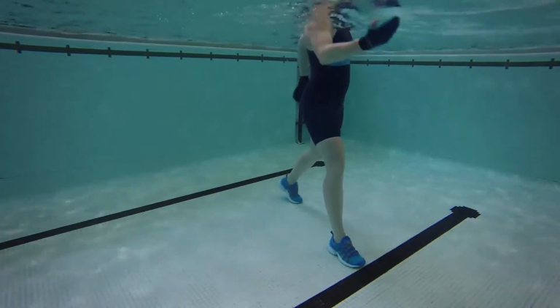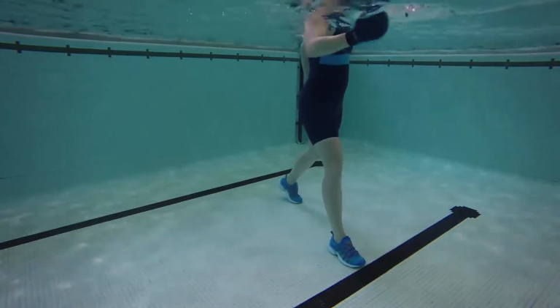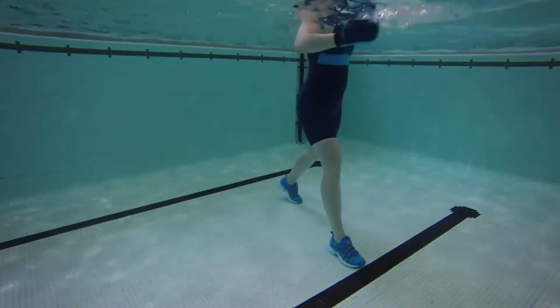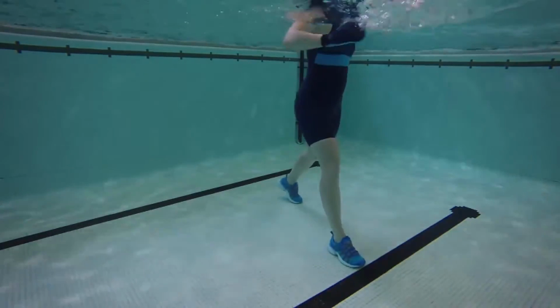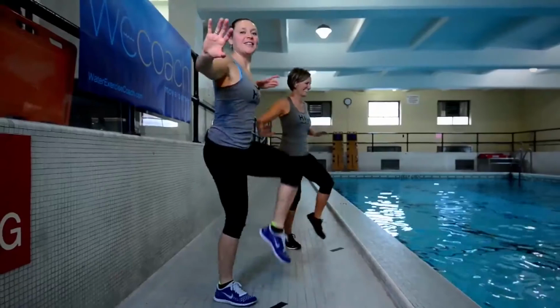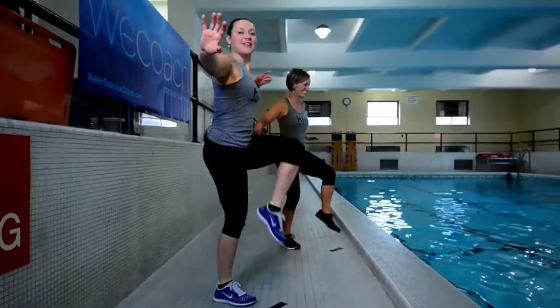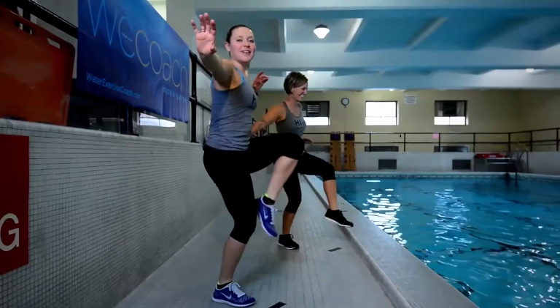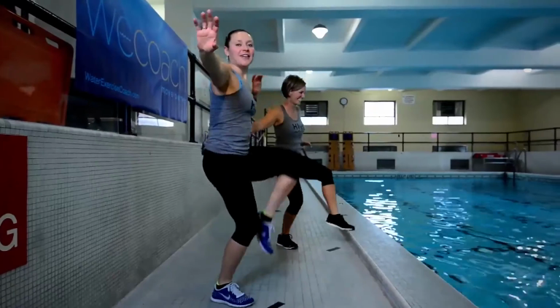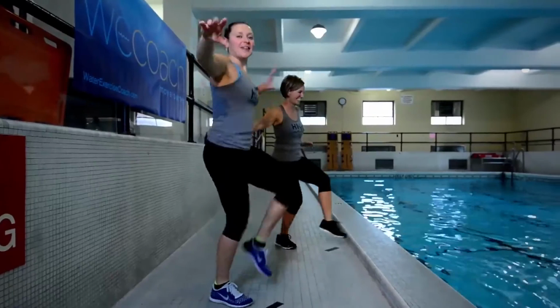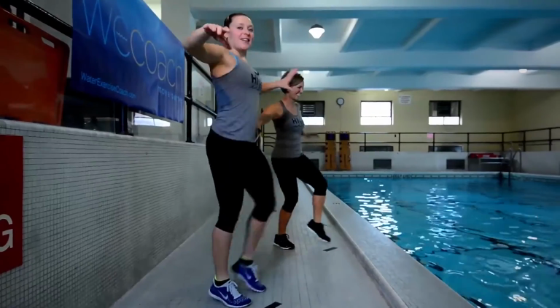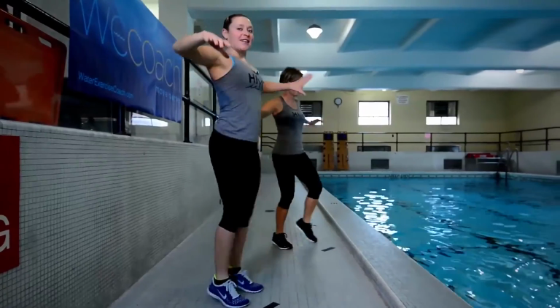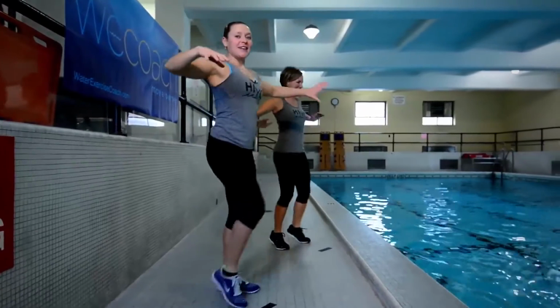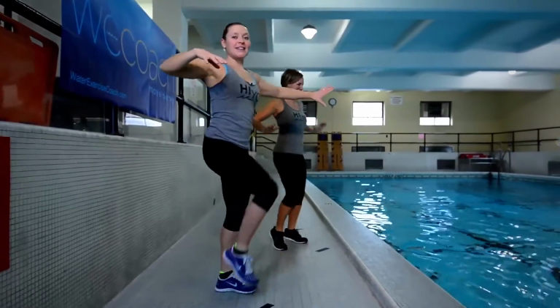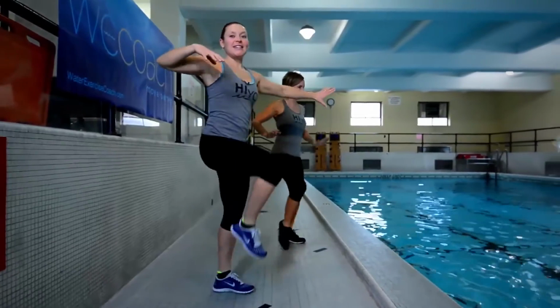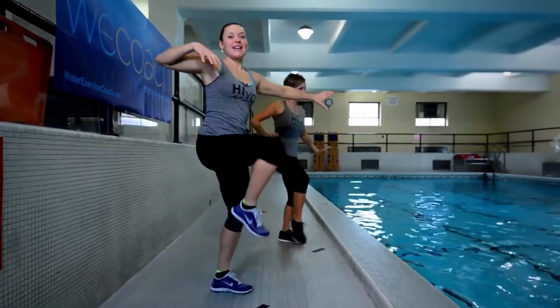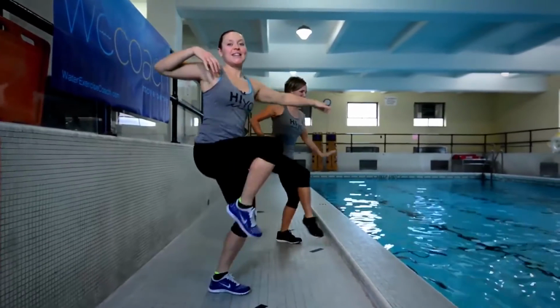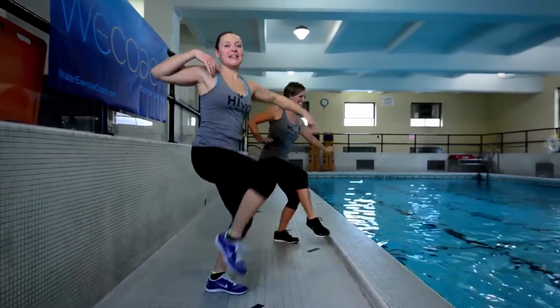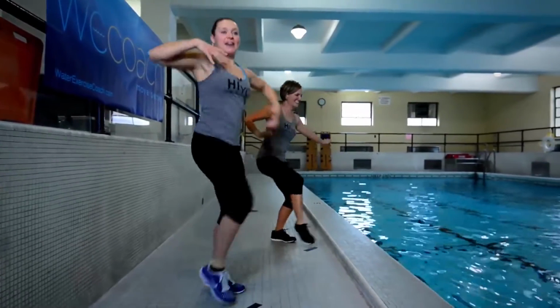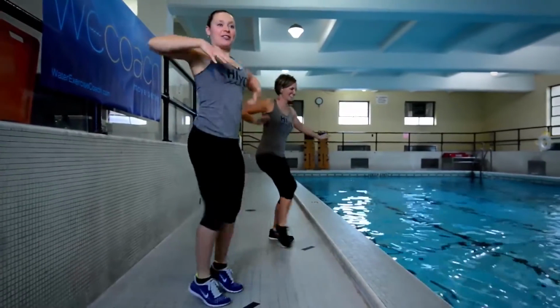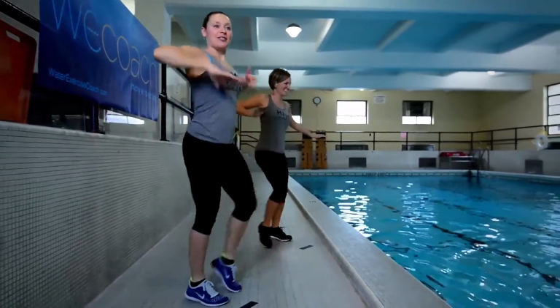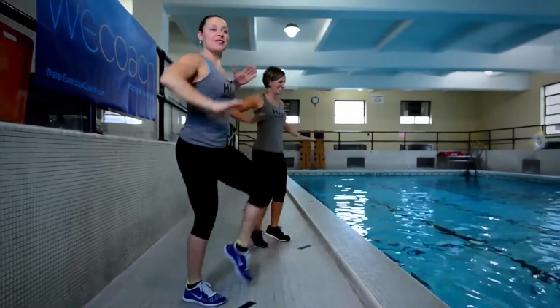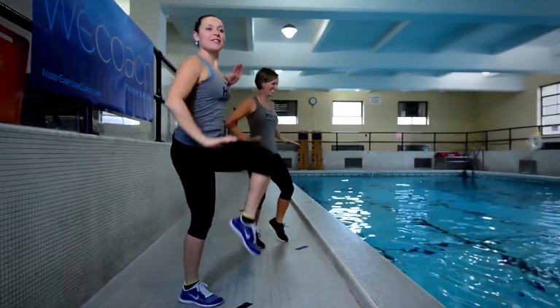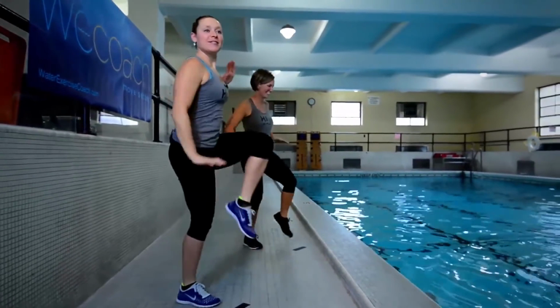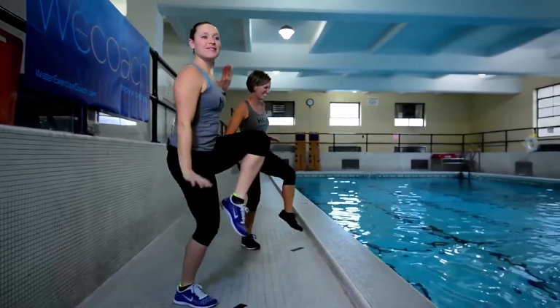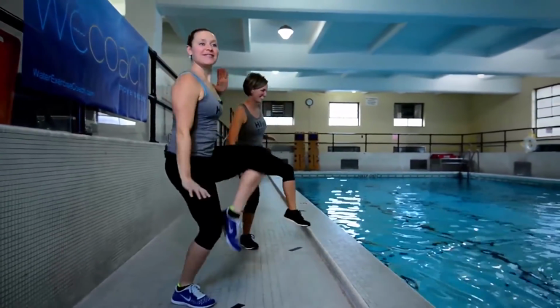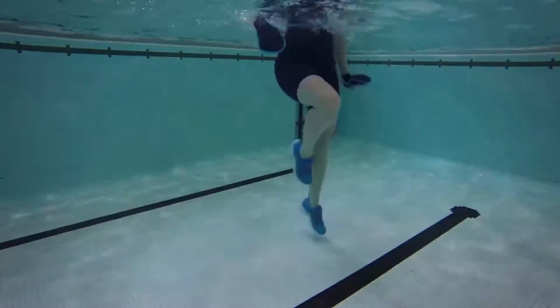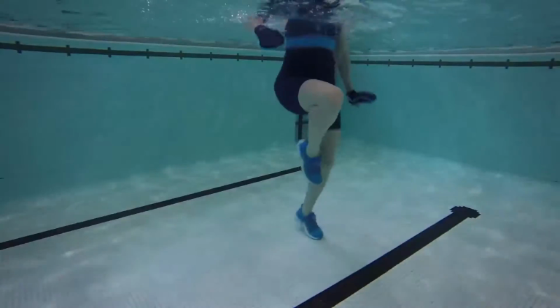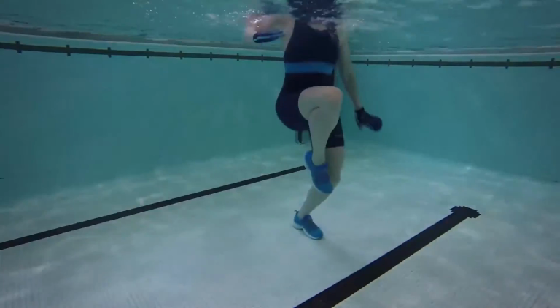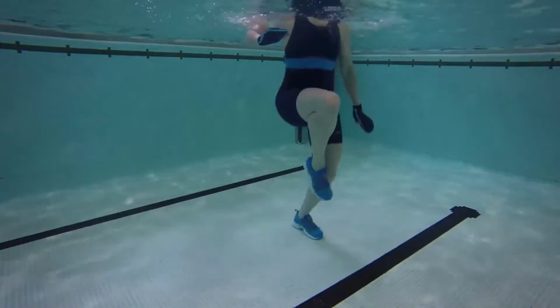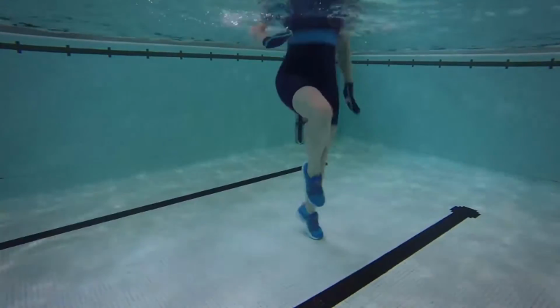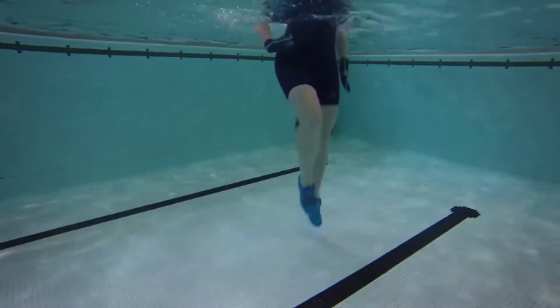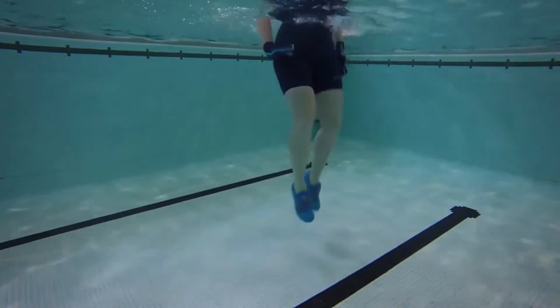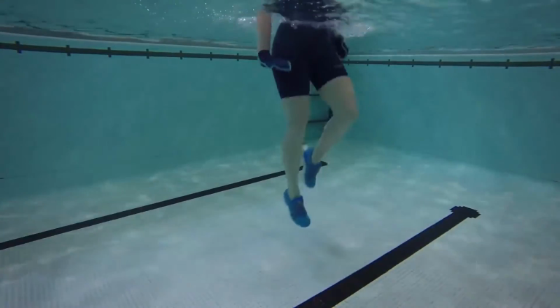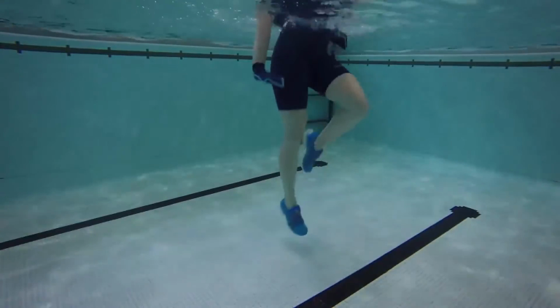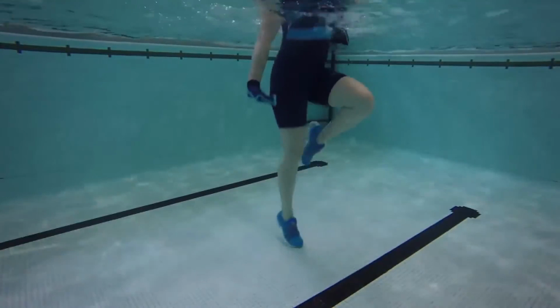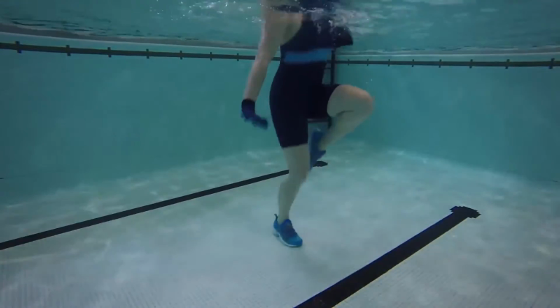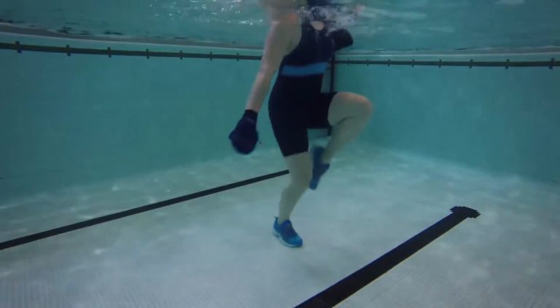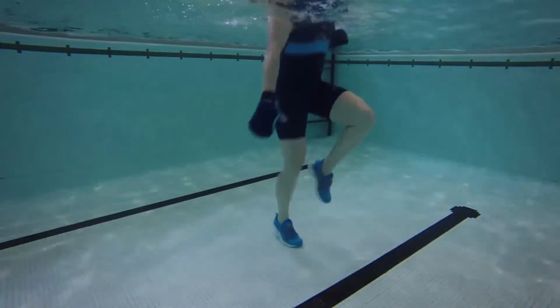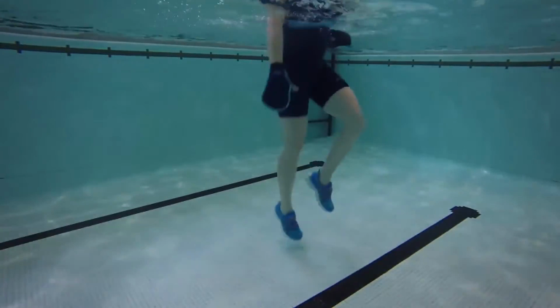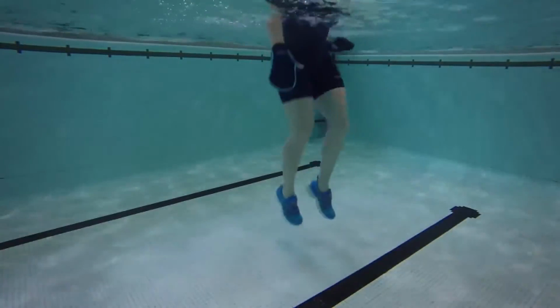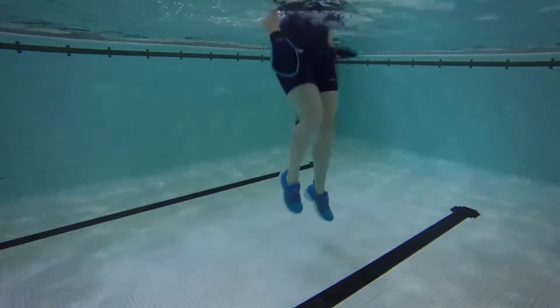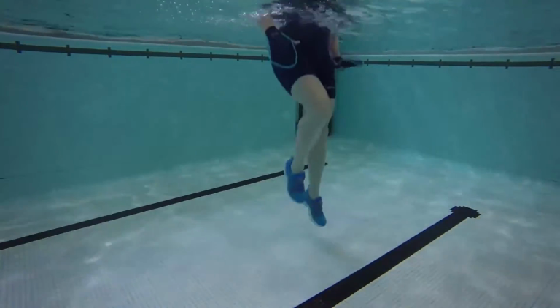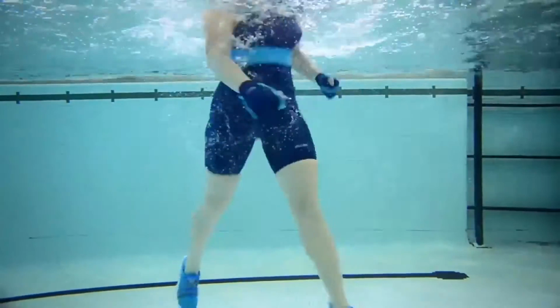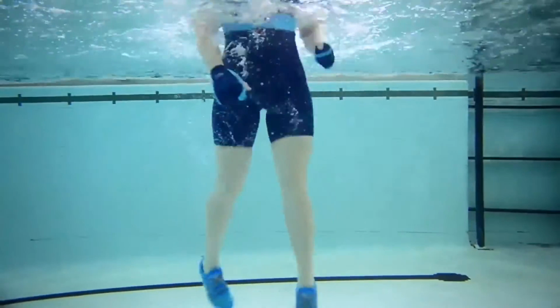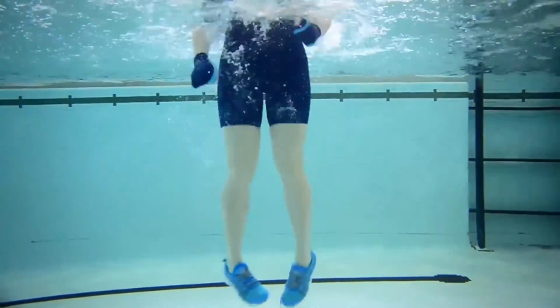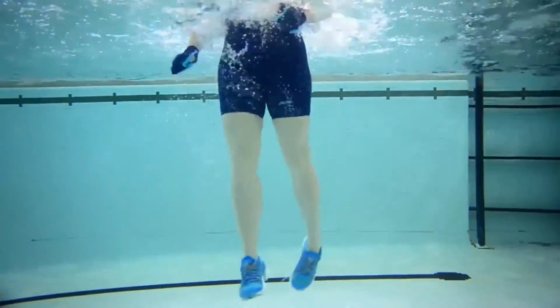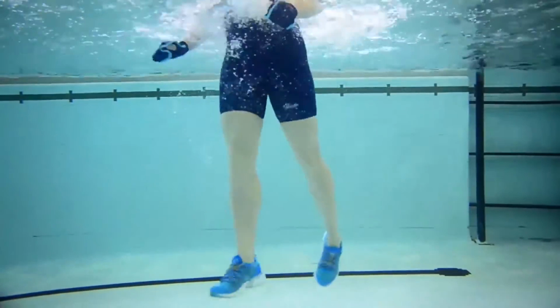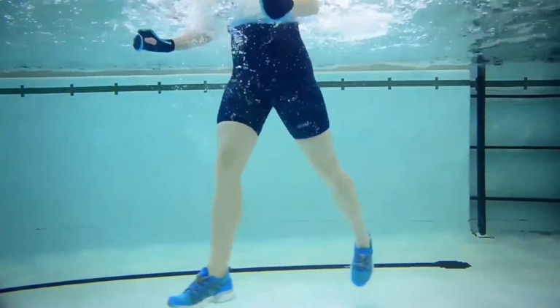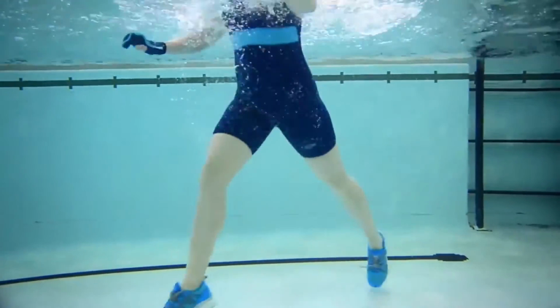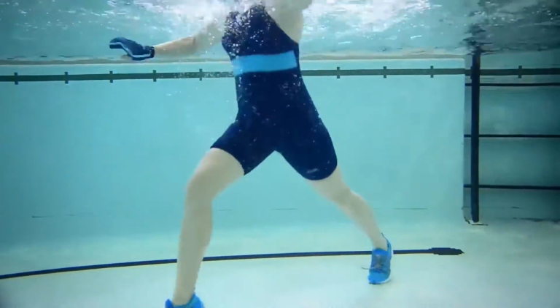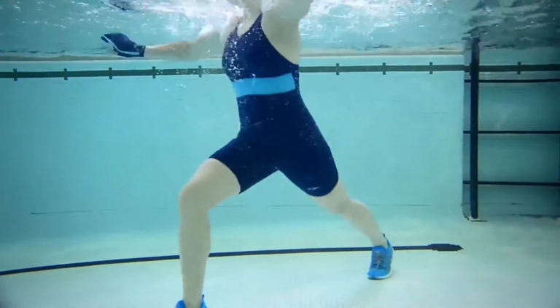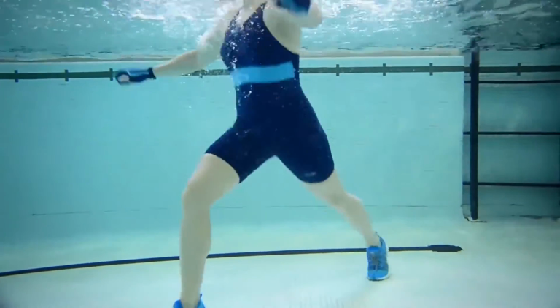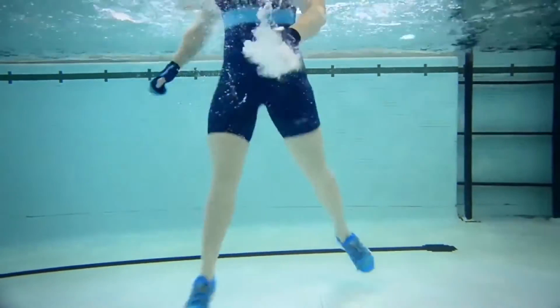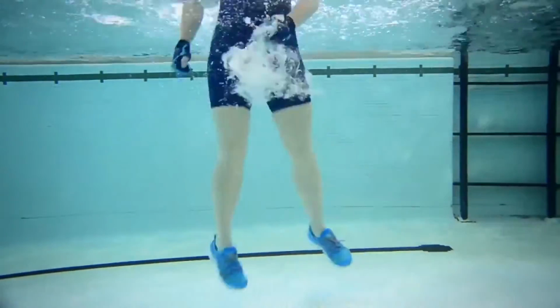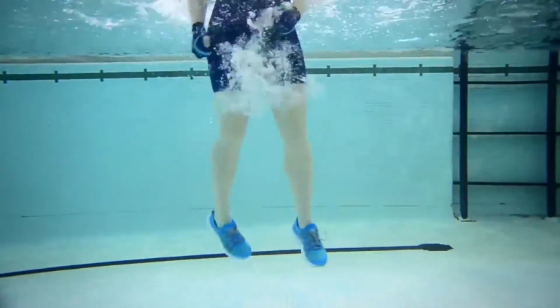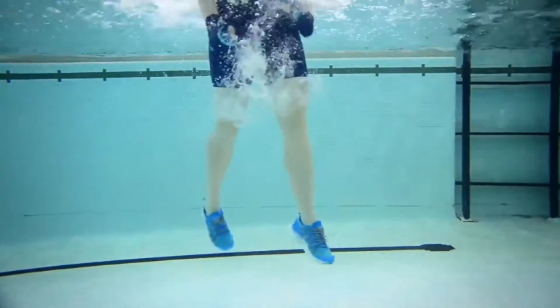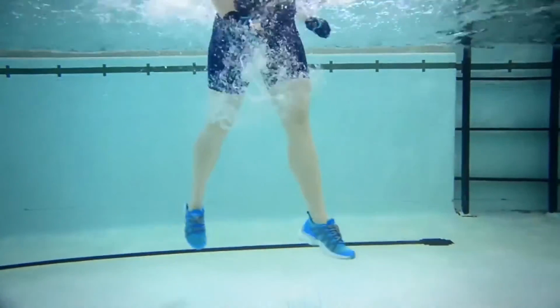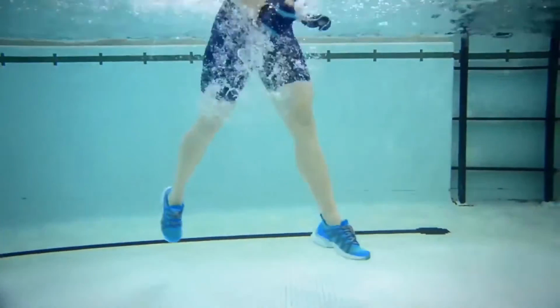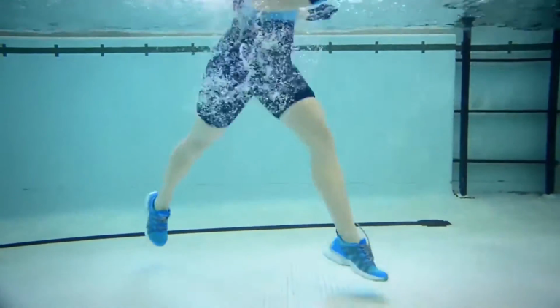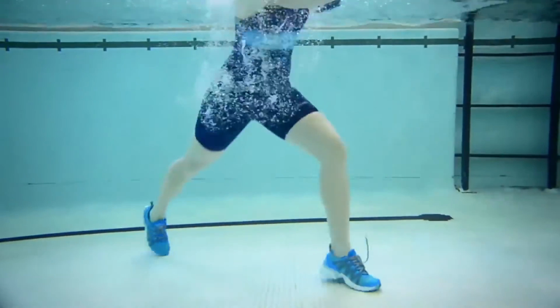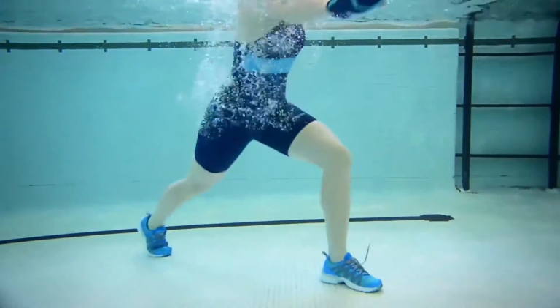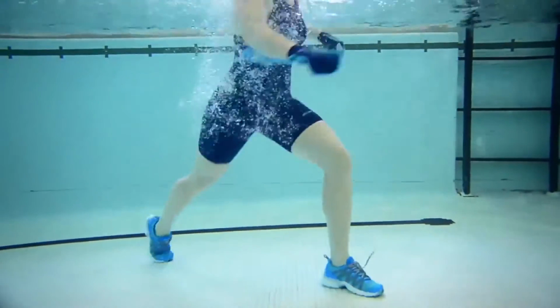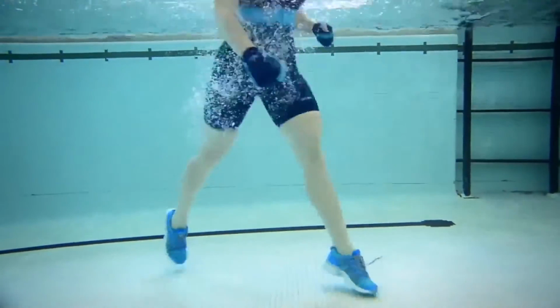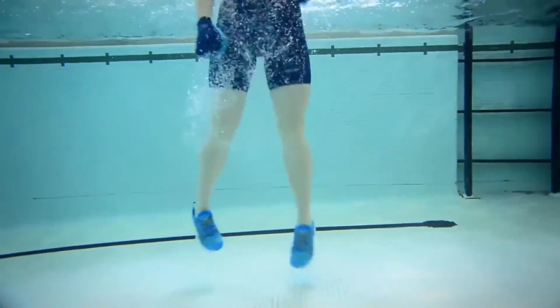As Lori takes you through the HI segments today, I'm going to show you a moderate intensity version so you can choose what's best for you.